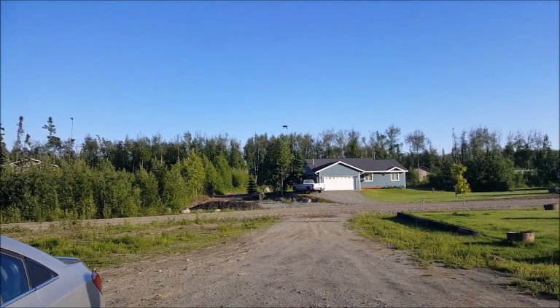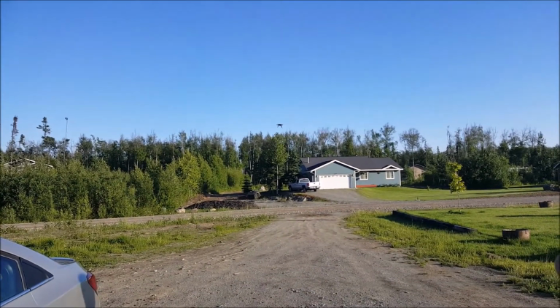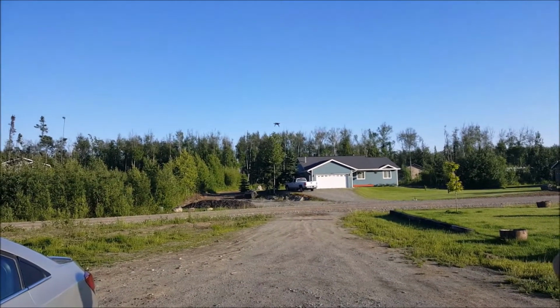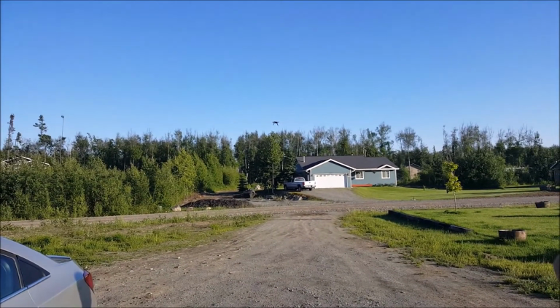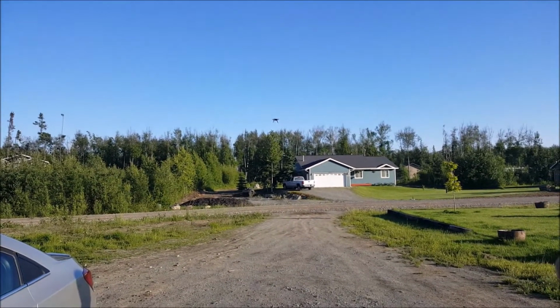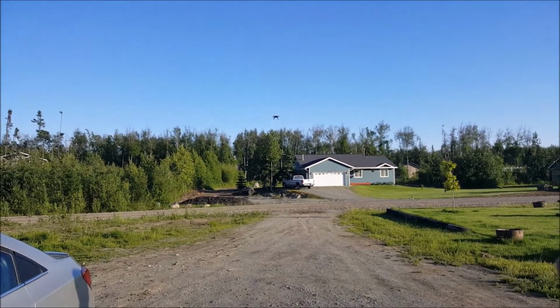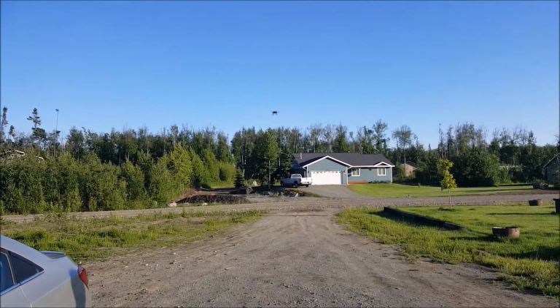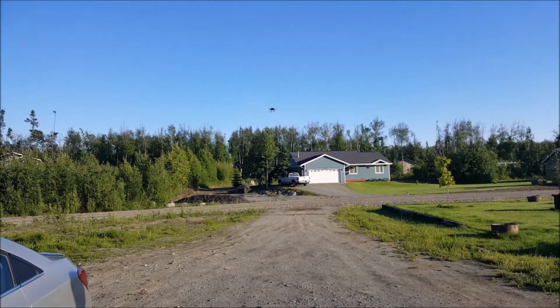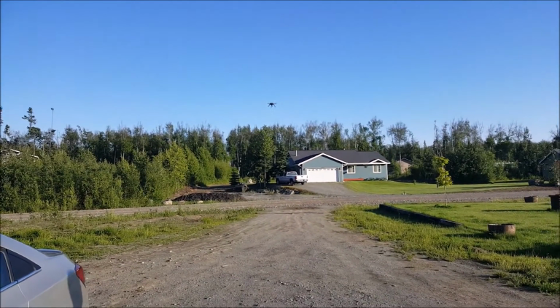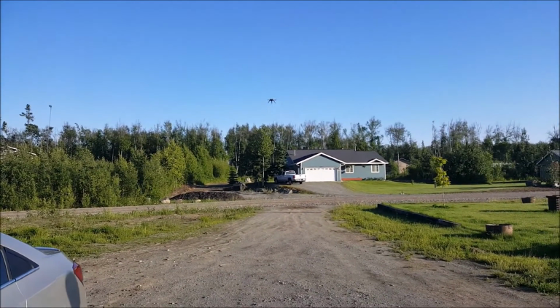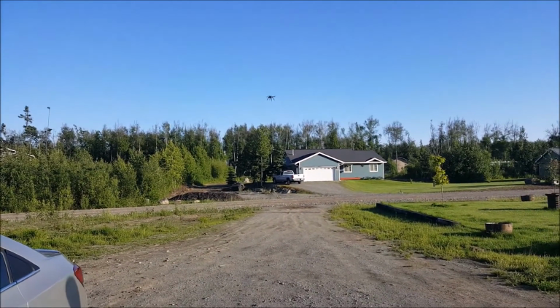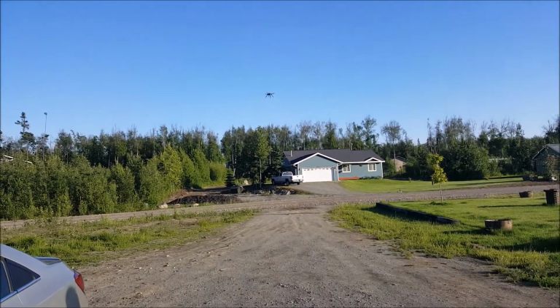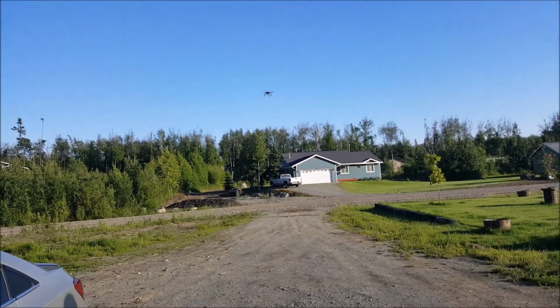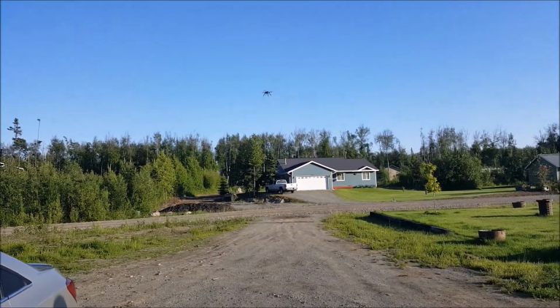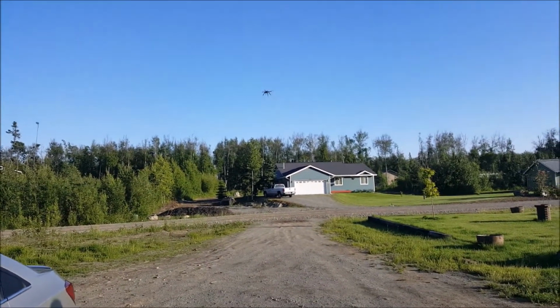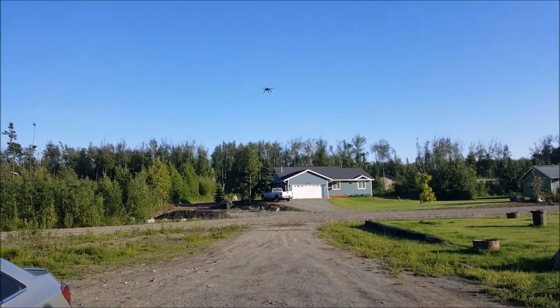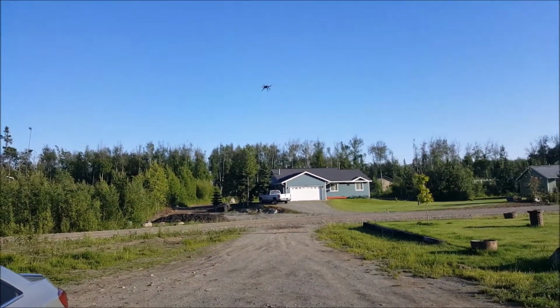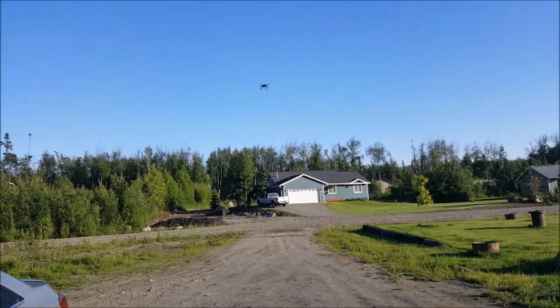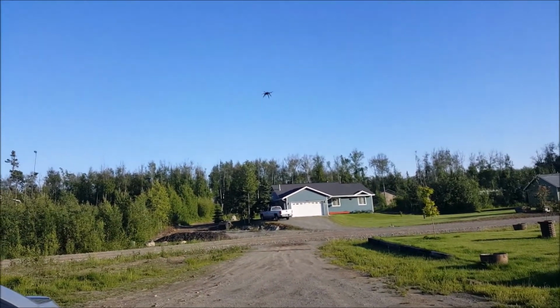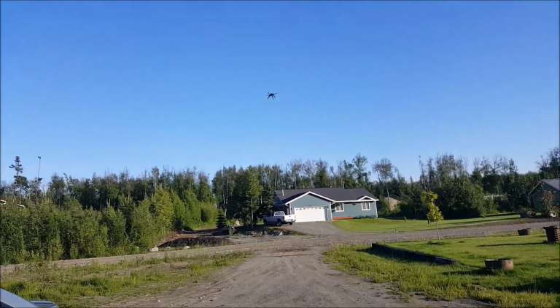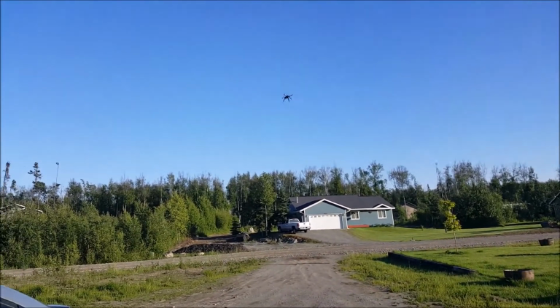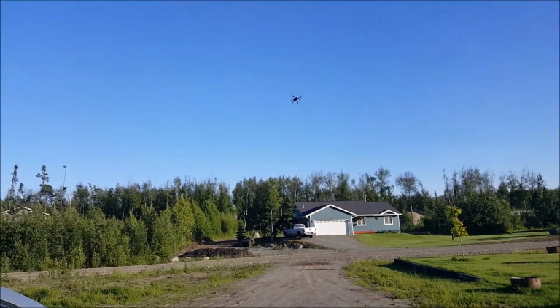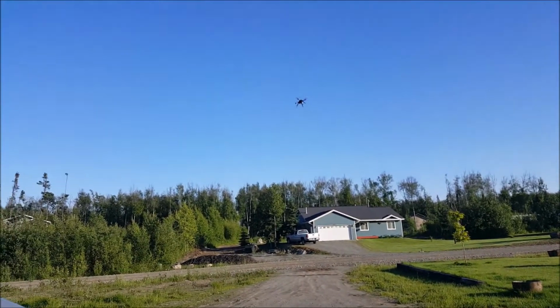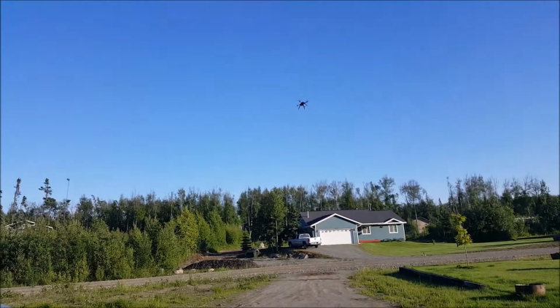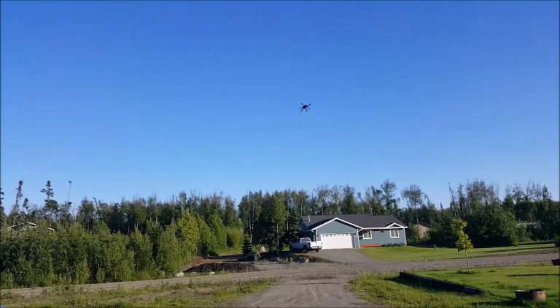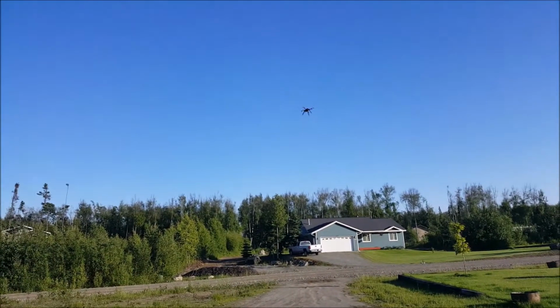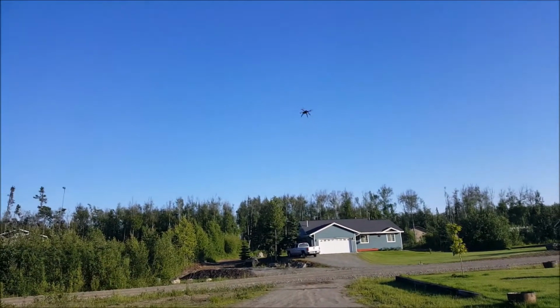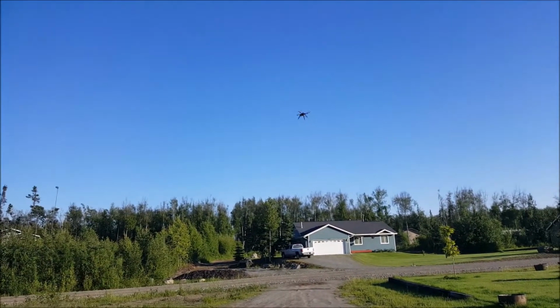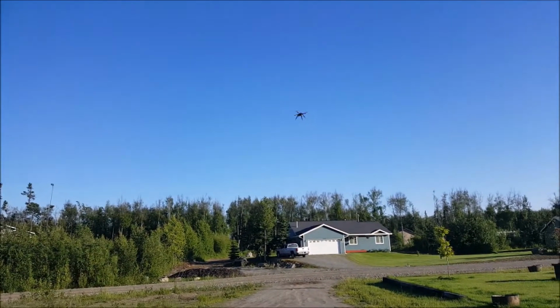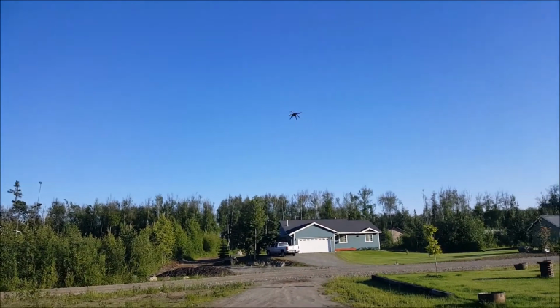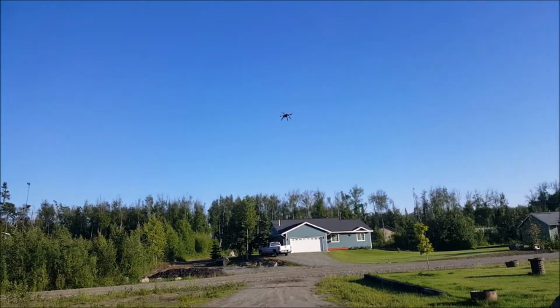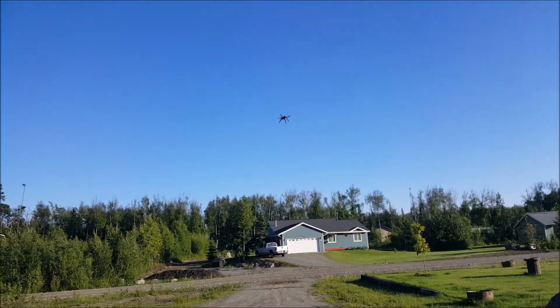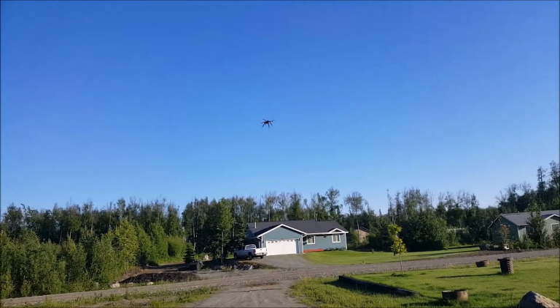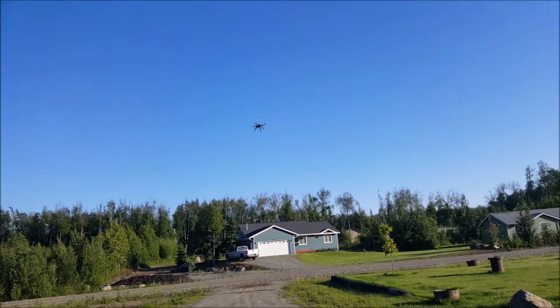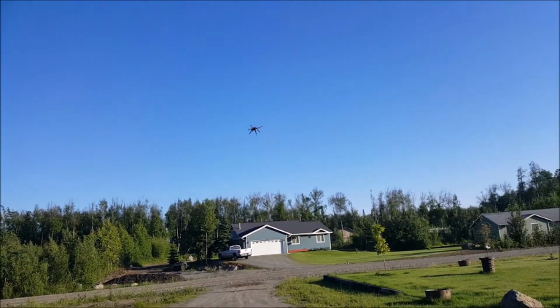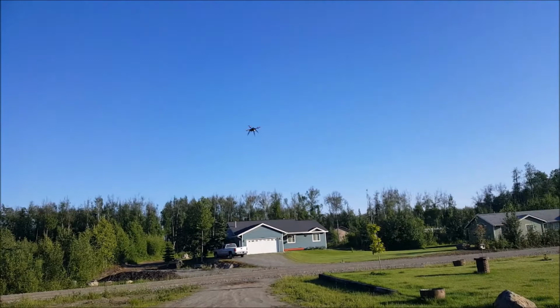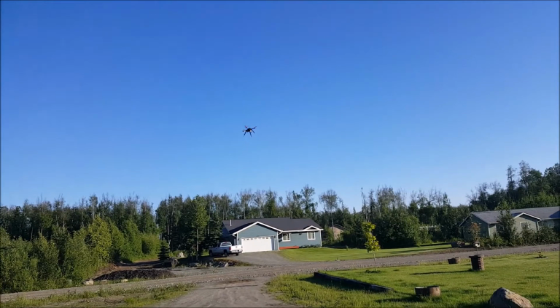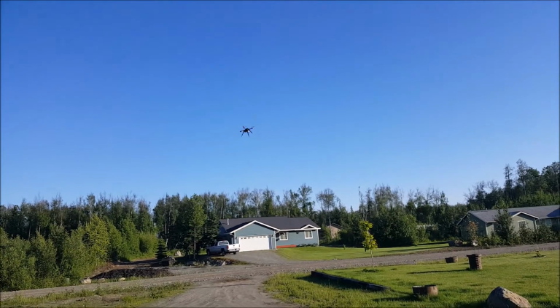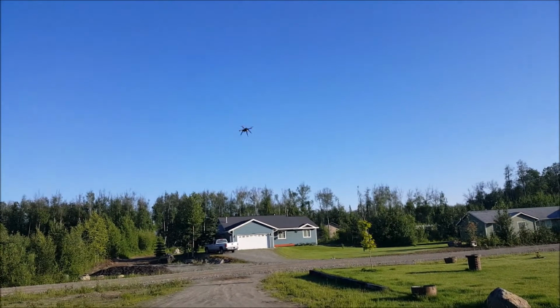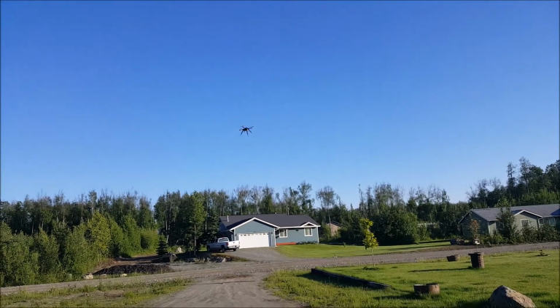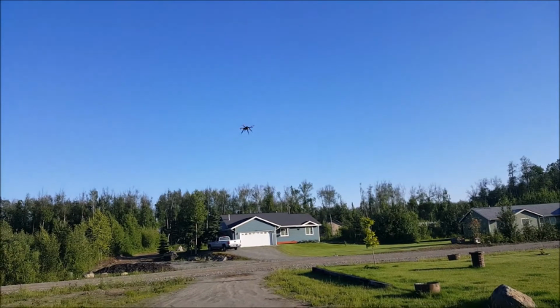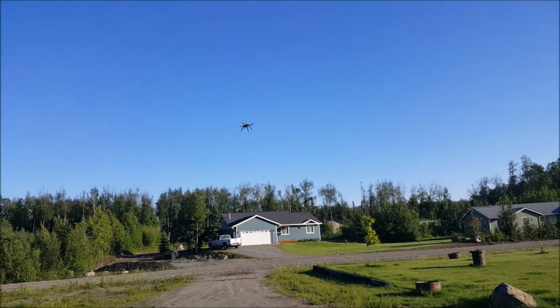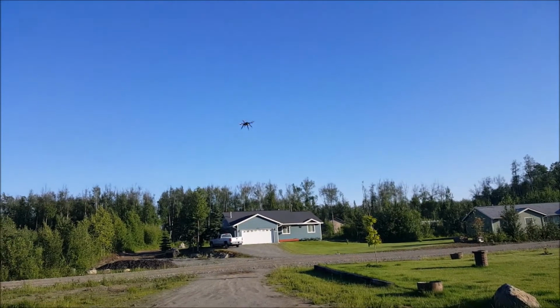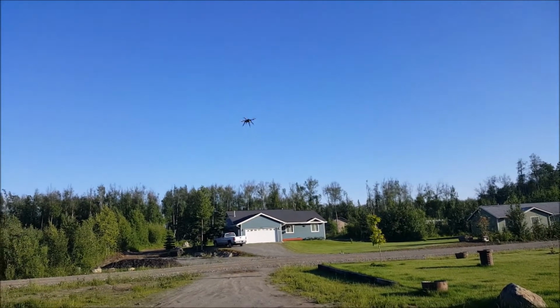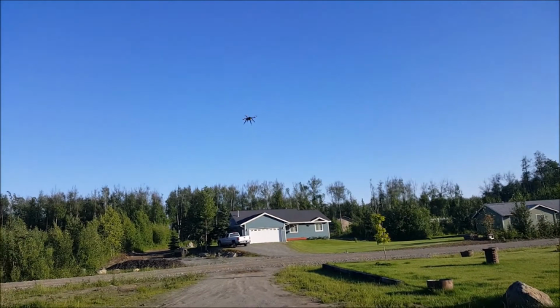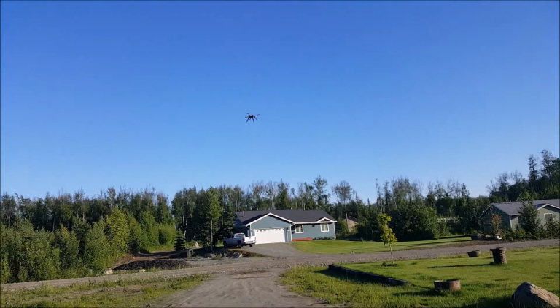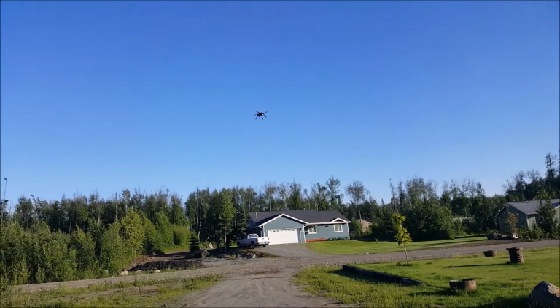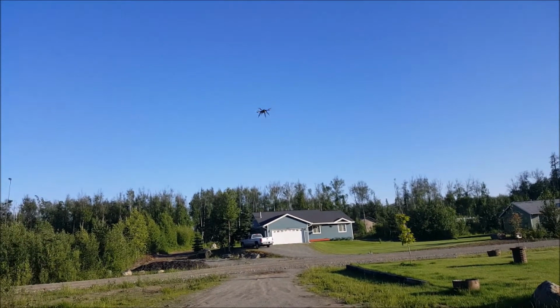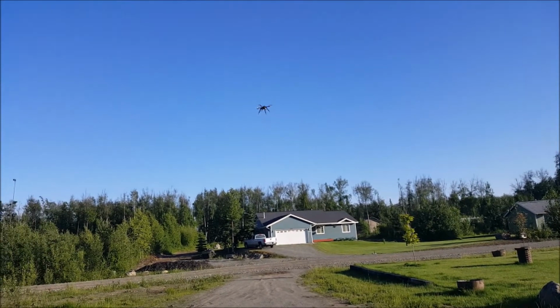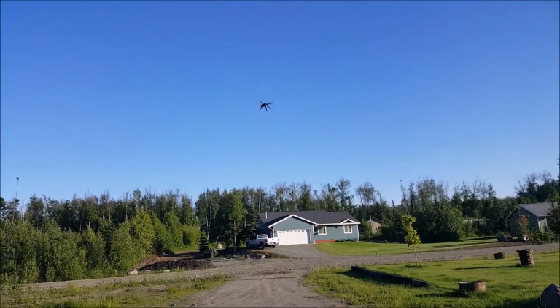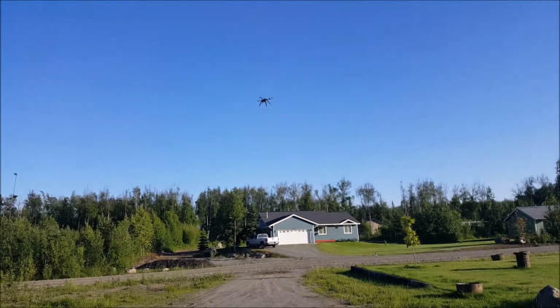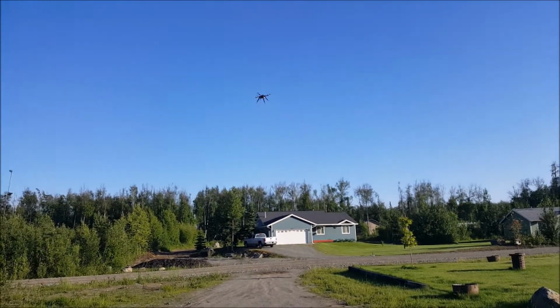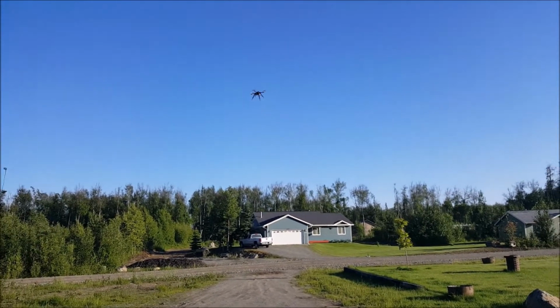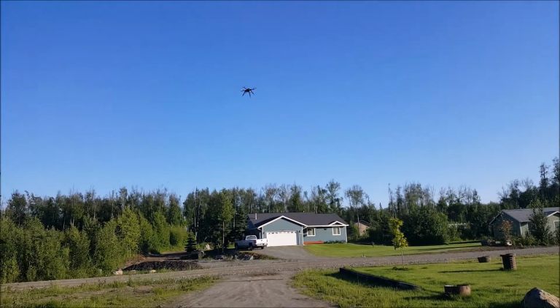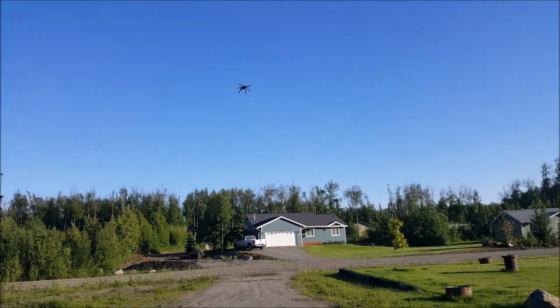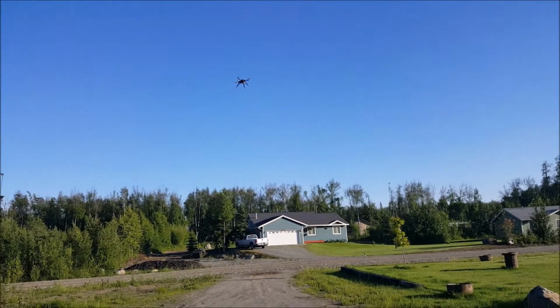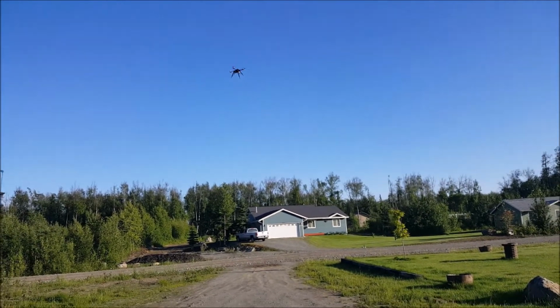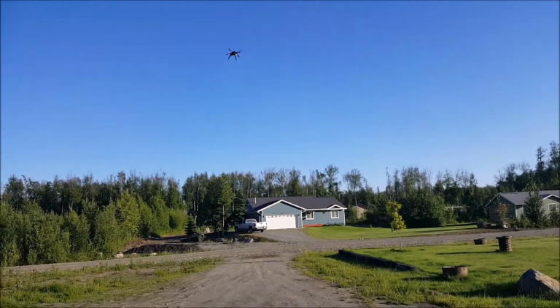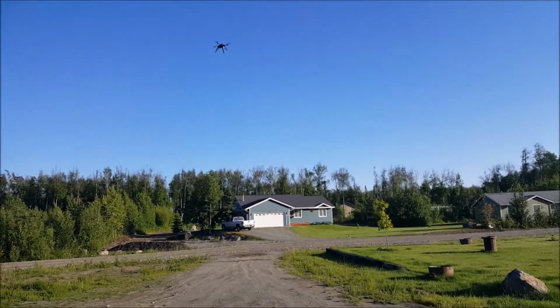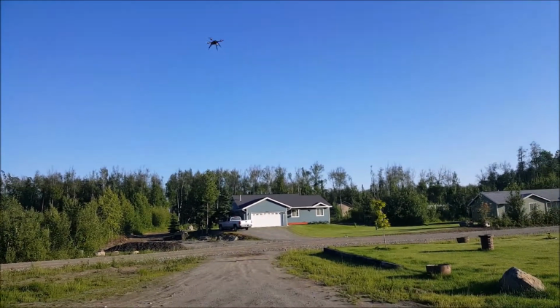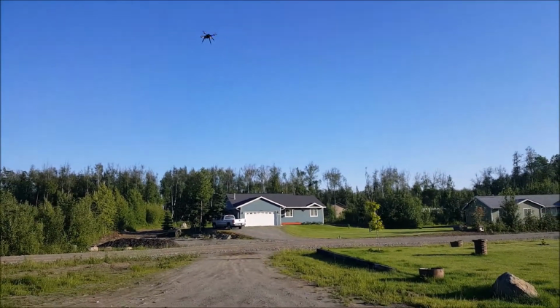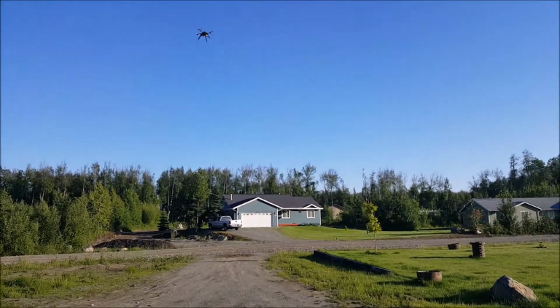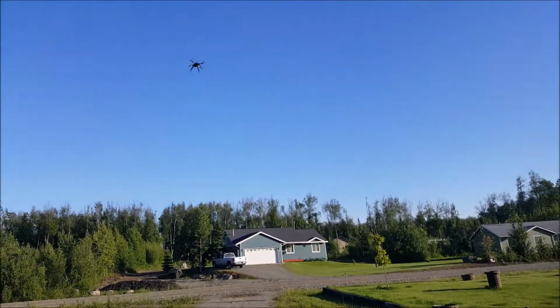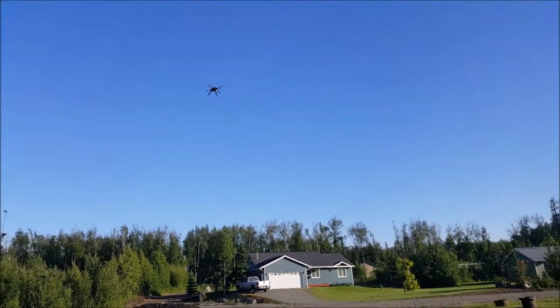Oh my God. Fly better? Yeah, without the... It's fairly windy. It's more wind than I normally fly in.